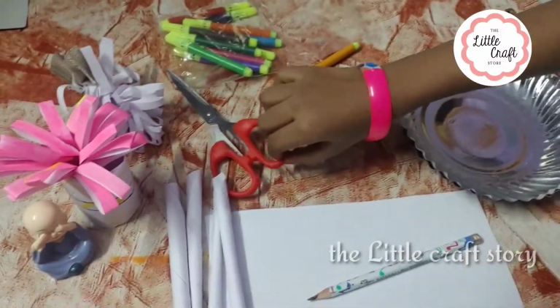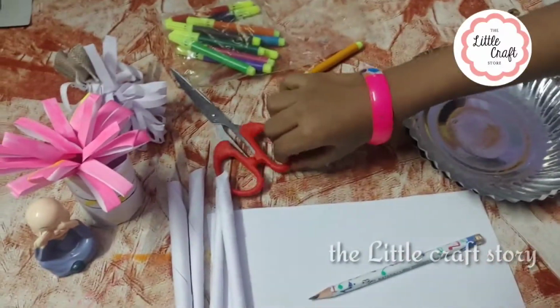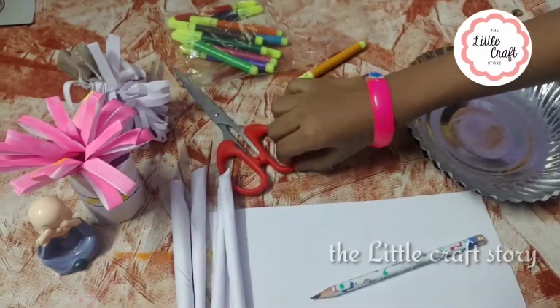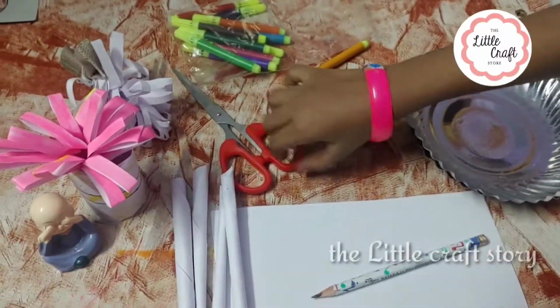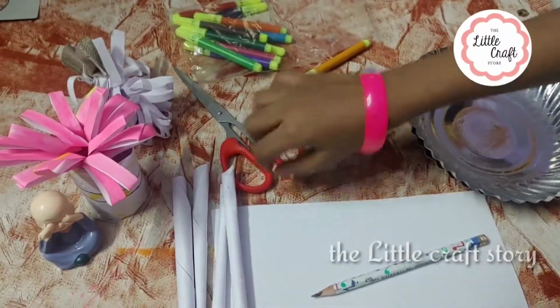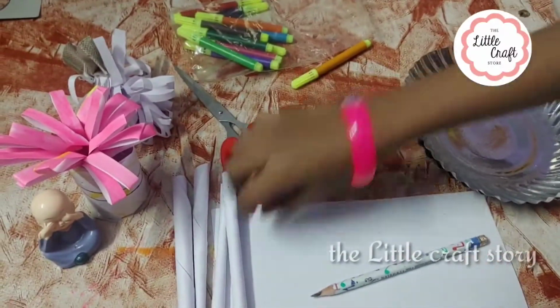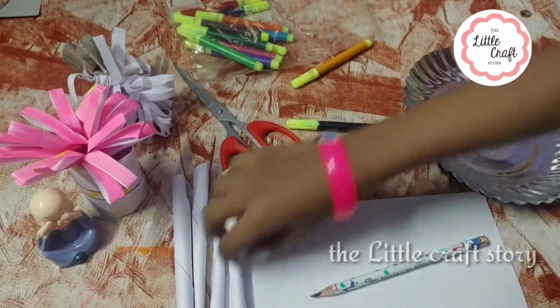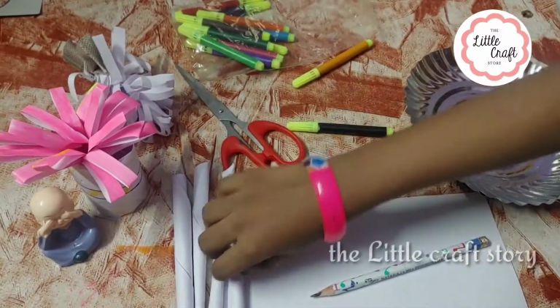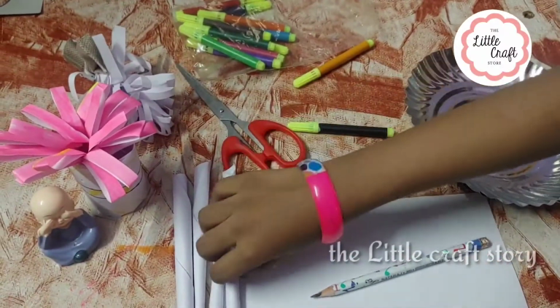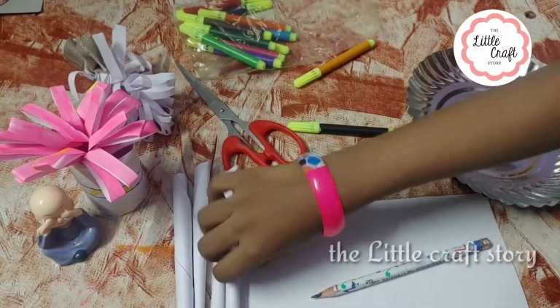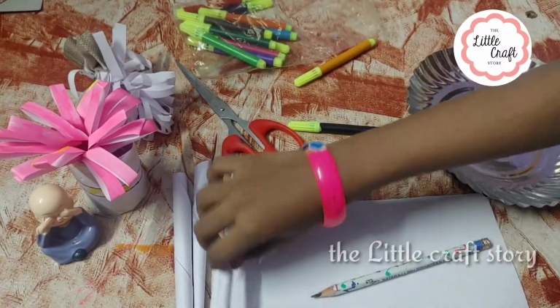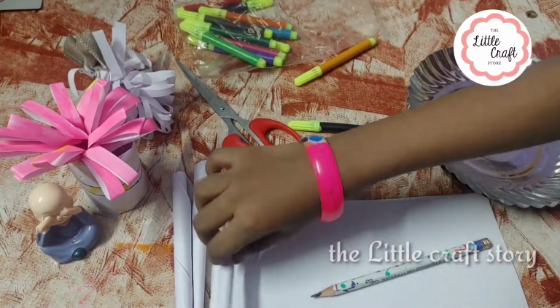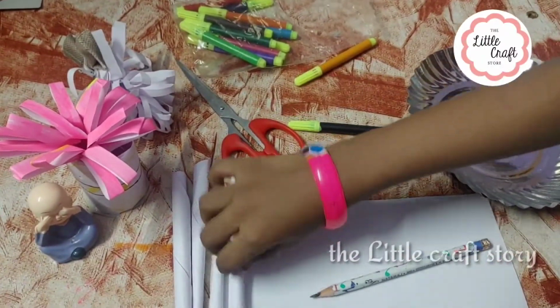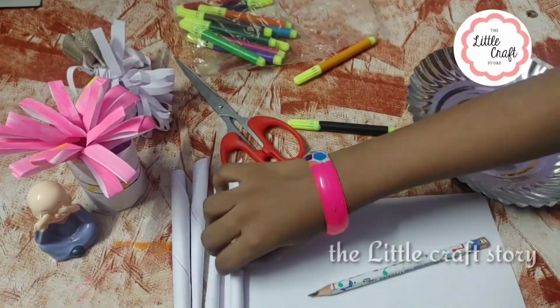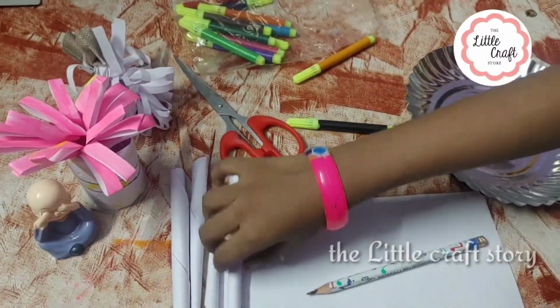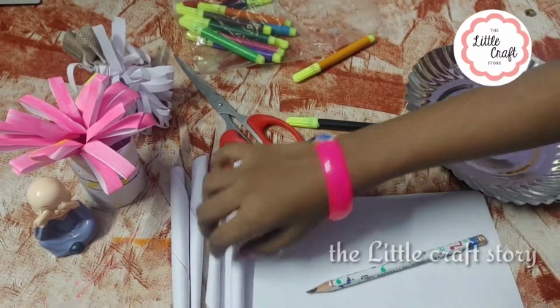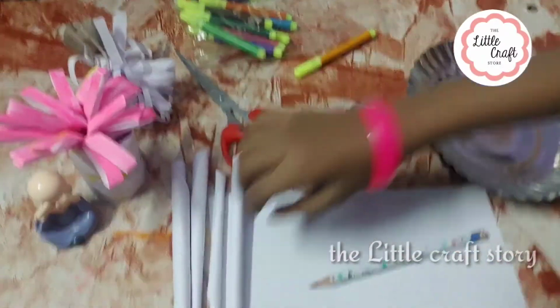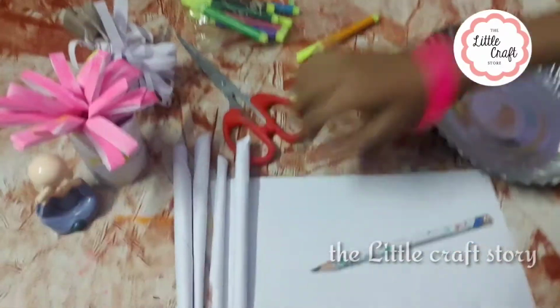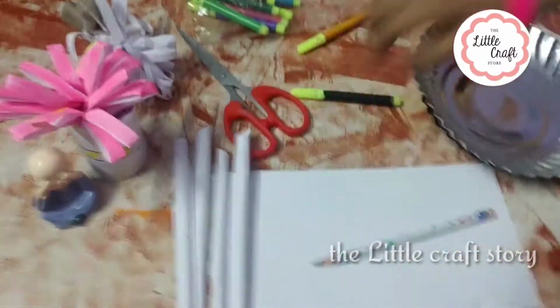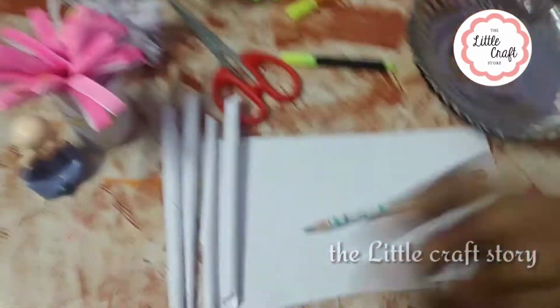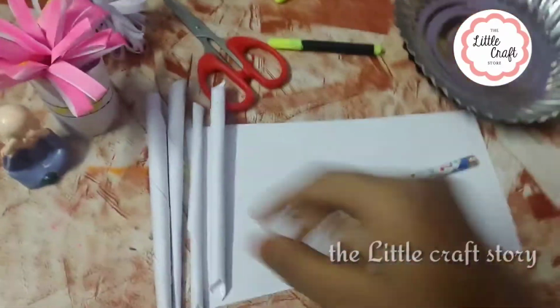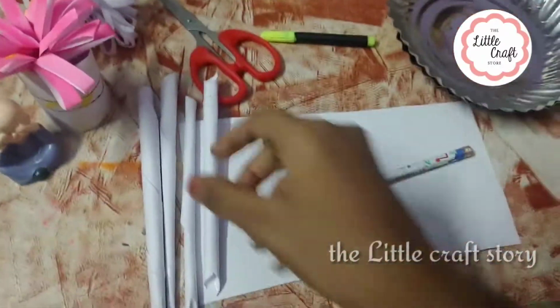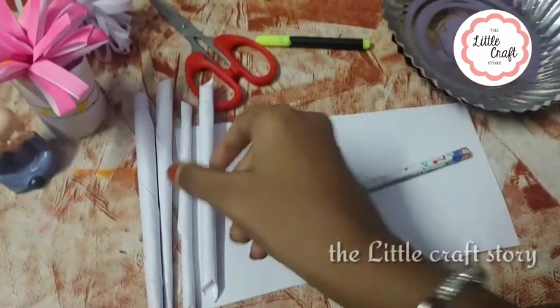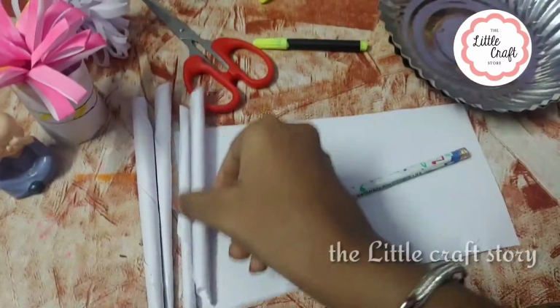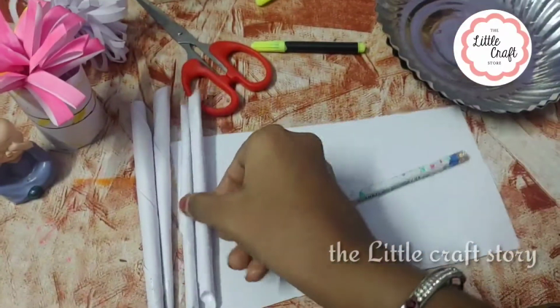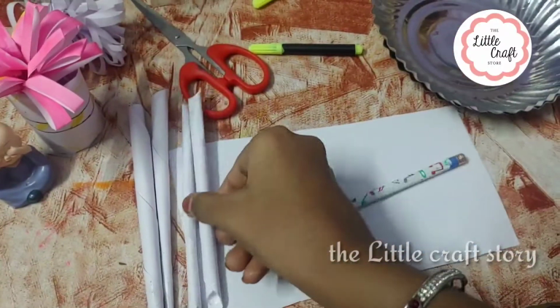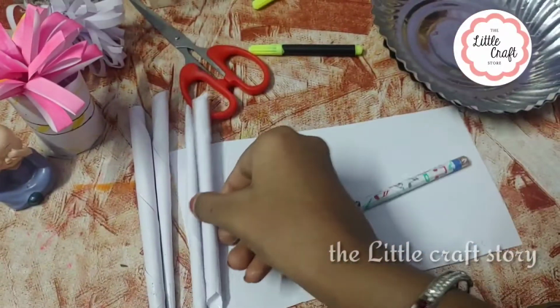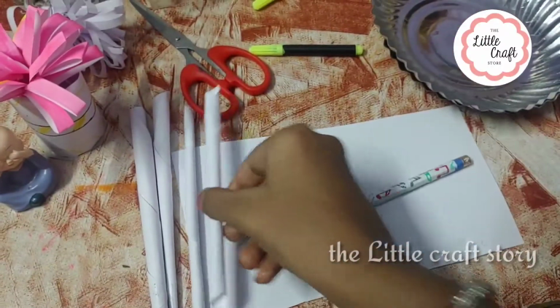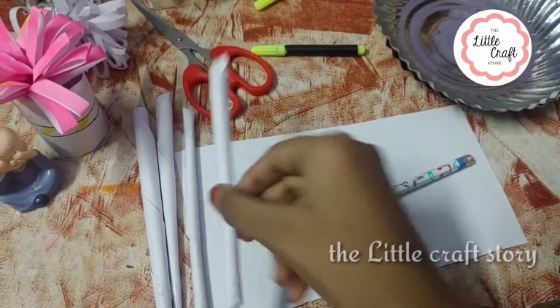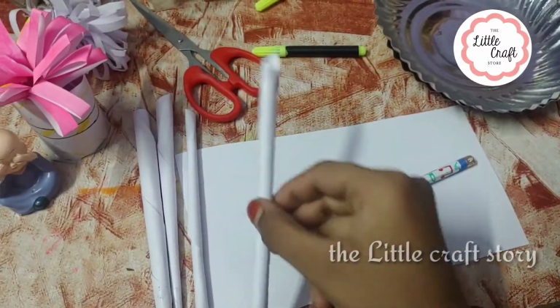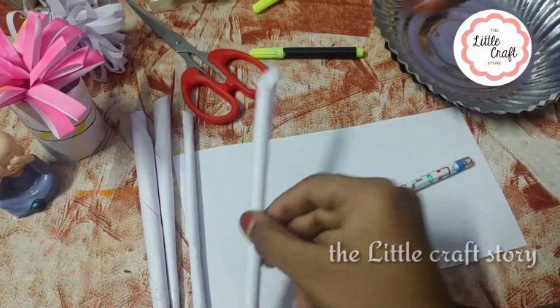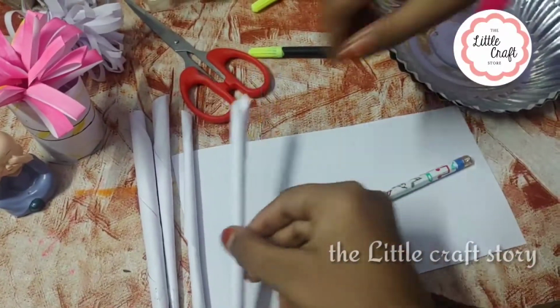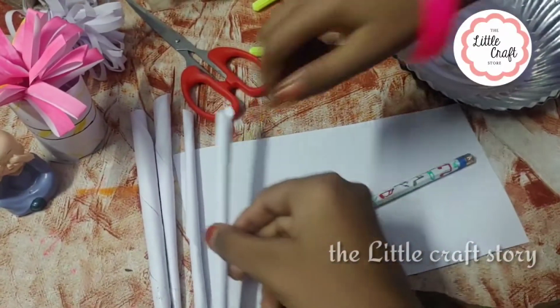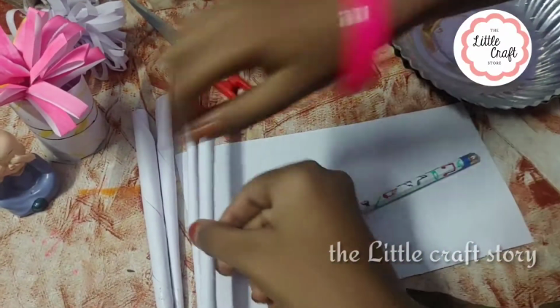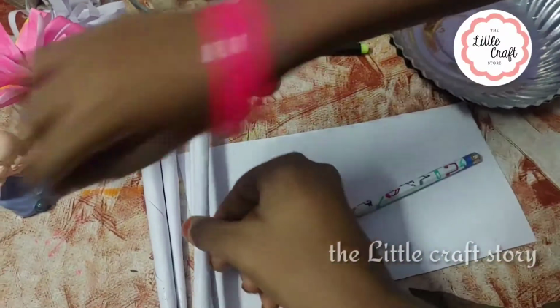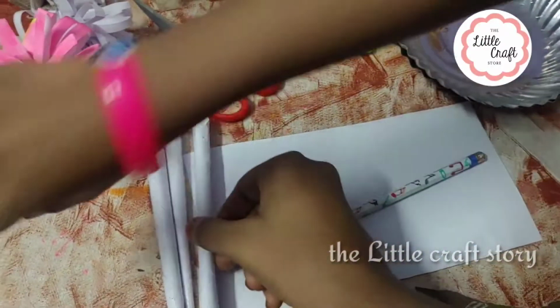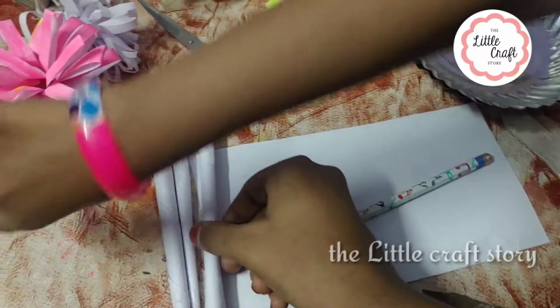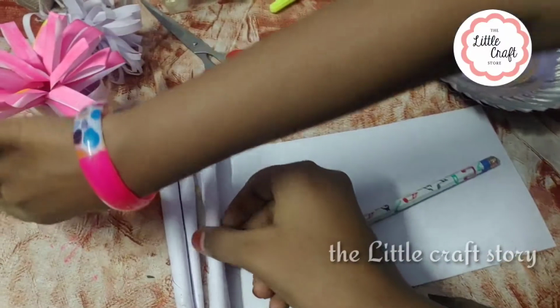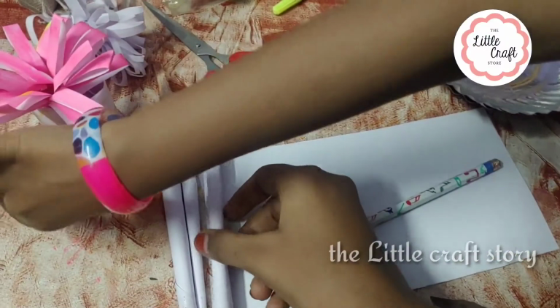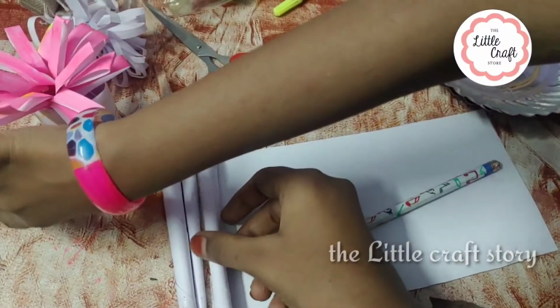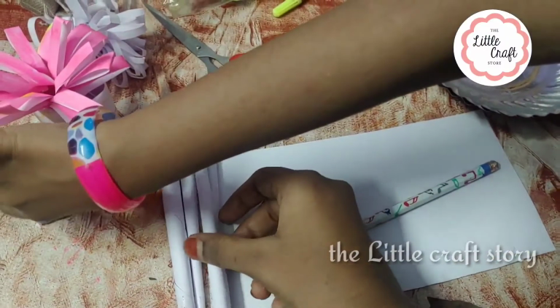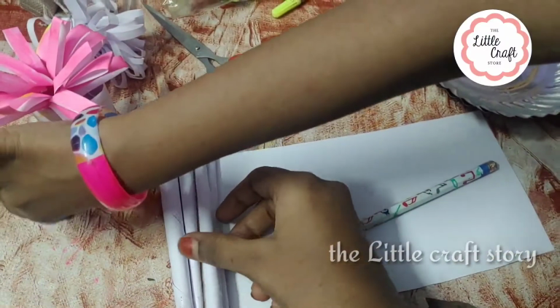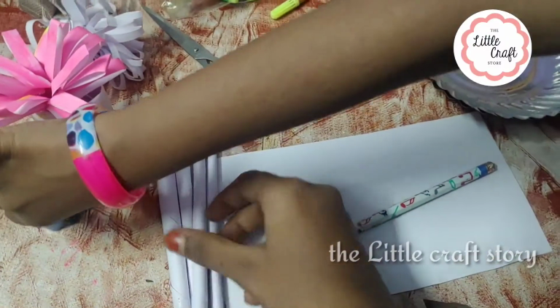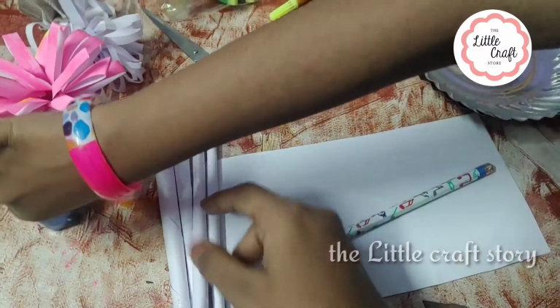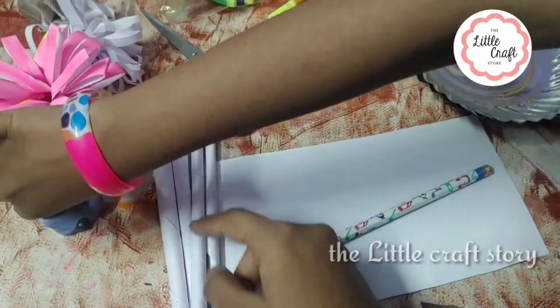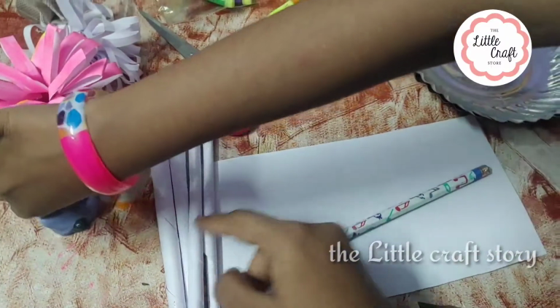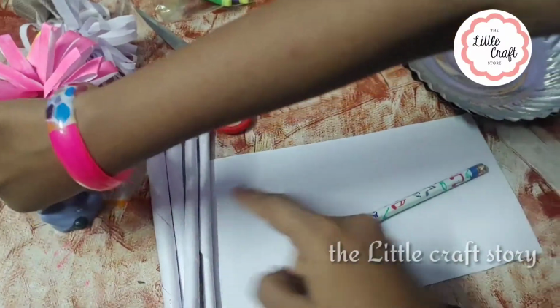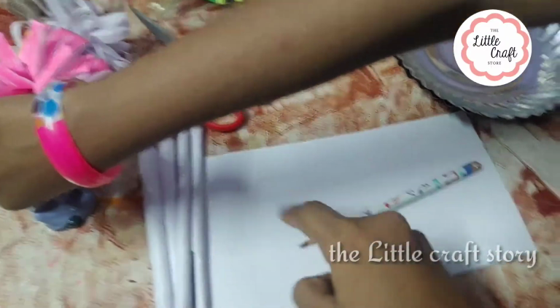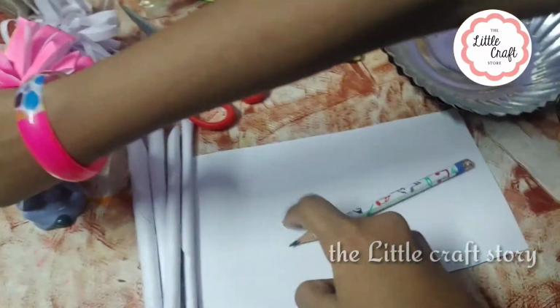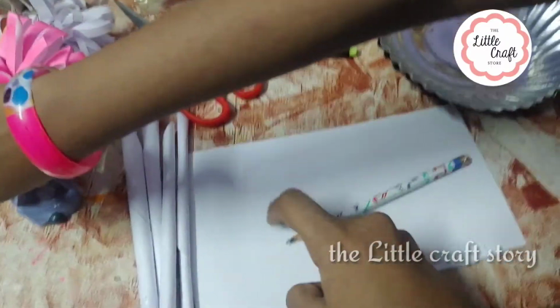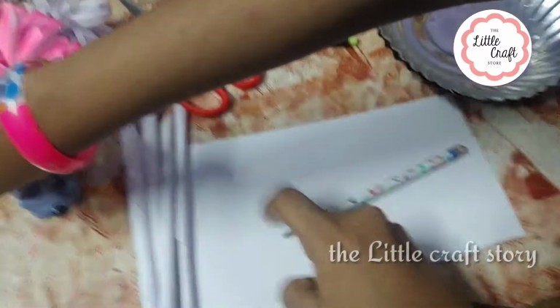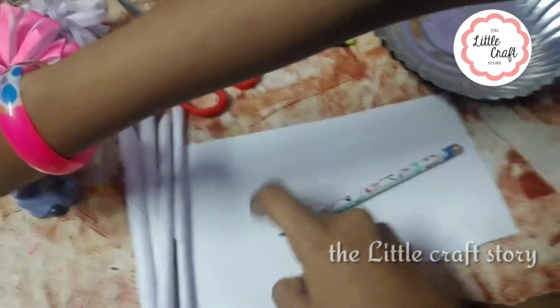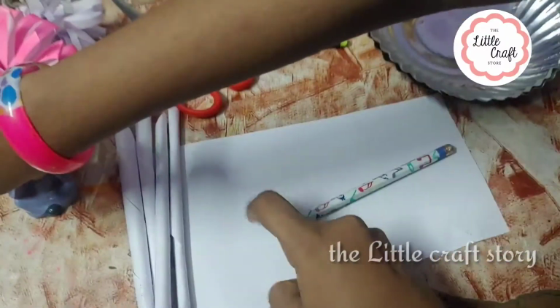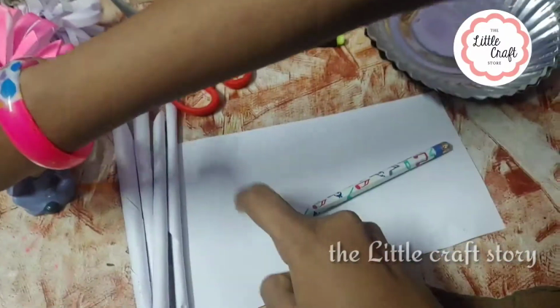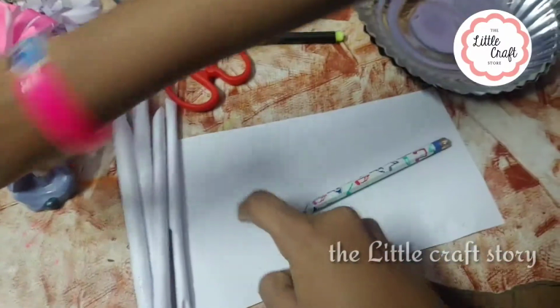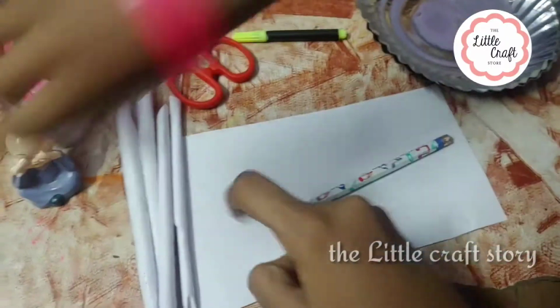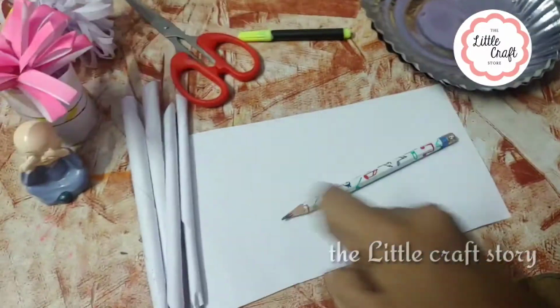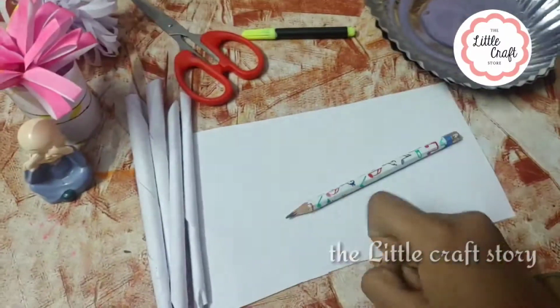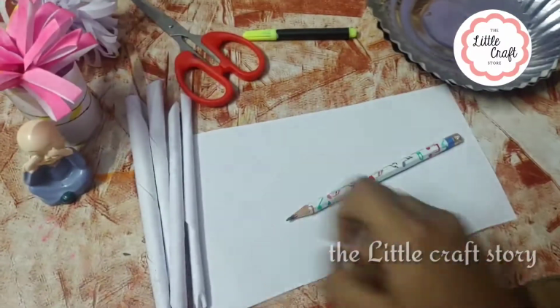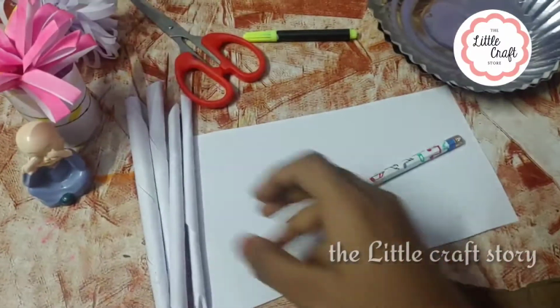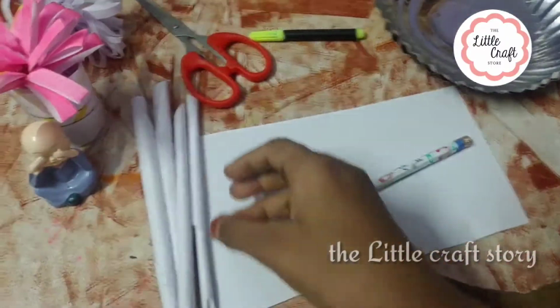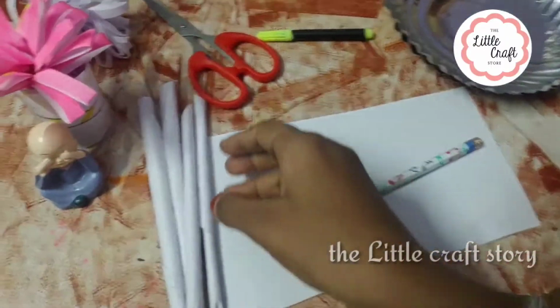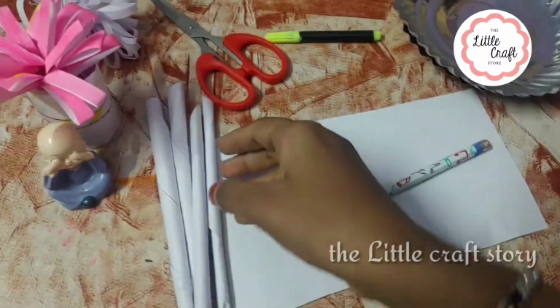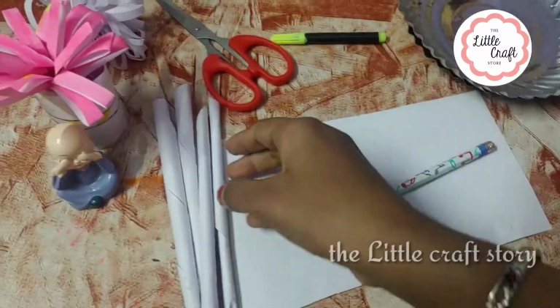We are going to make 5 pieces of roll. We are going to make 4 pieces of roll. We are going to make a piece of roll.